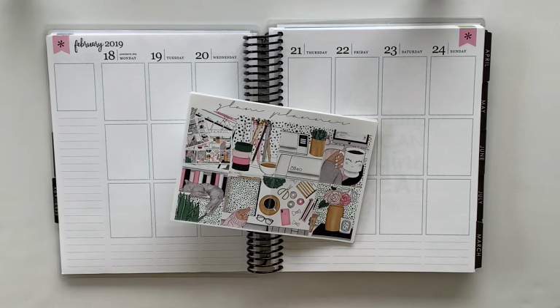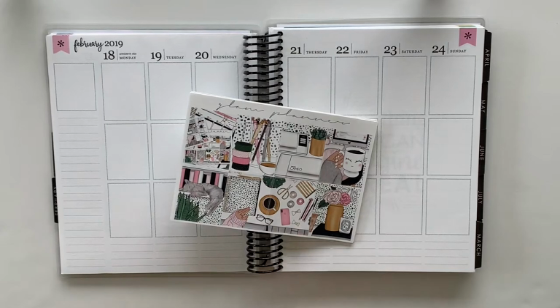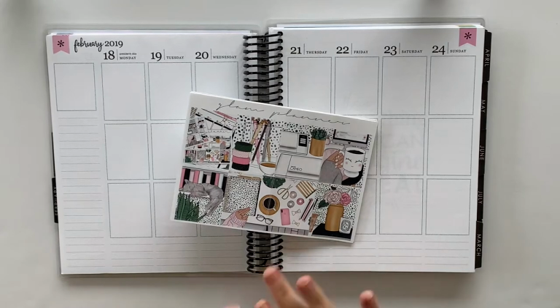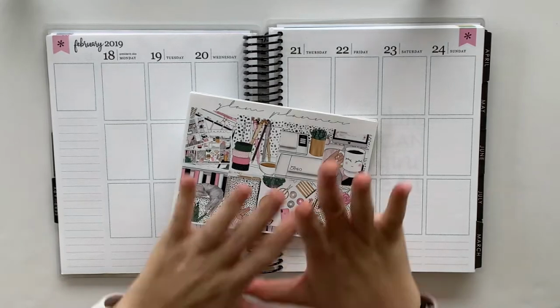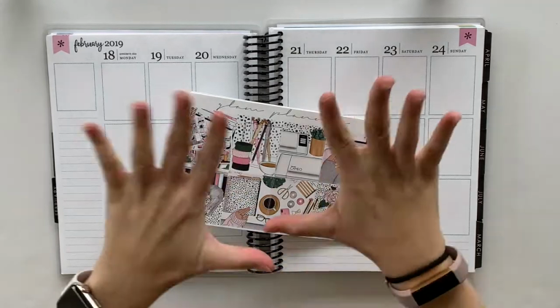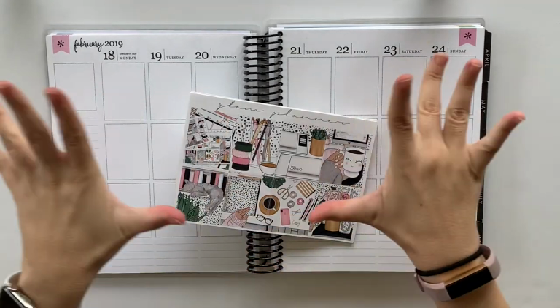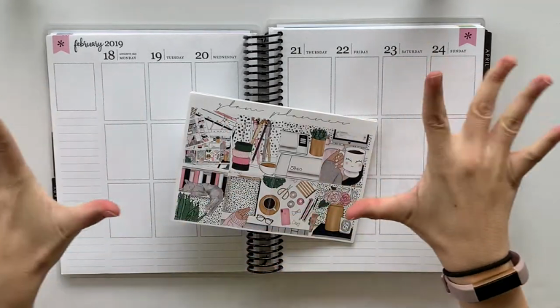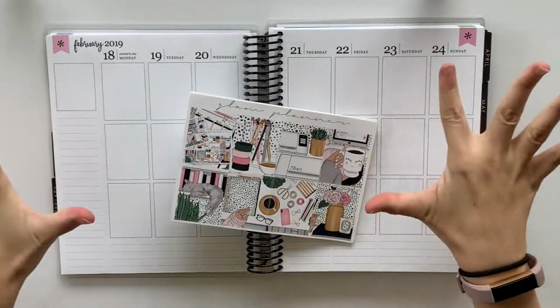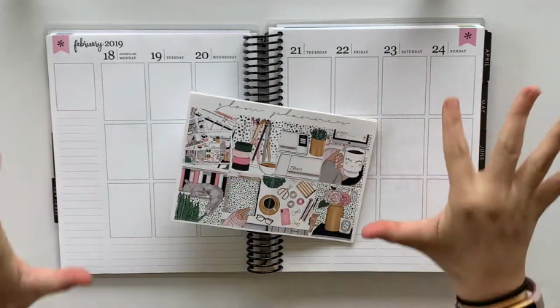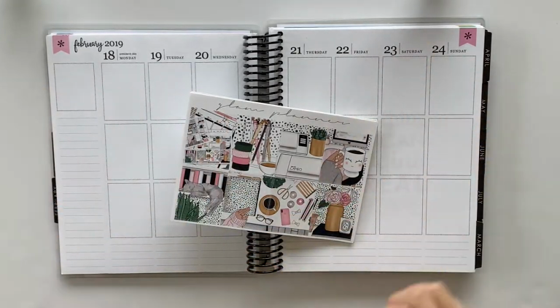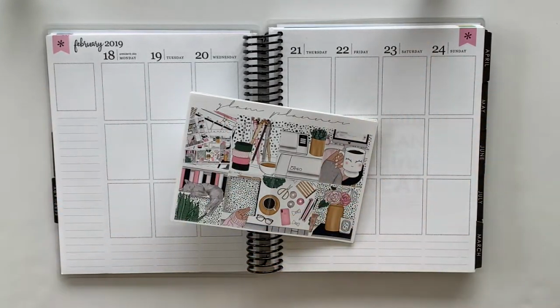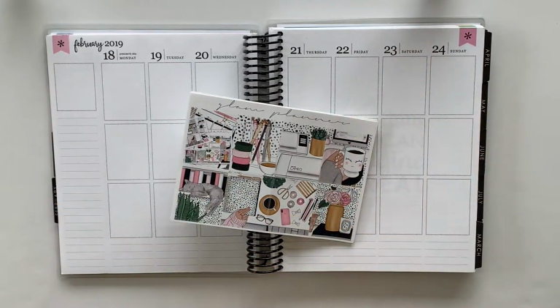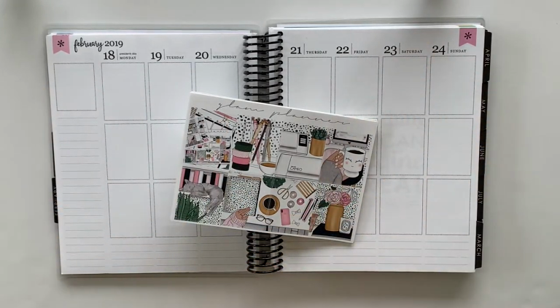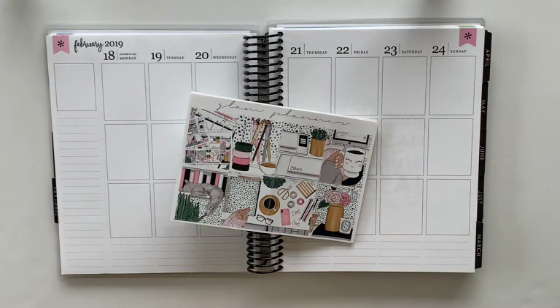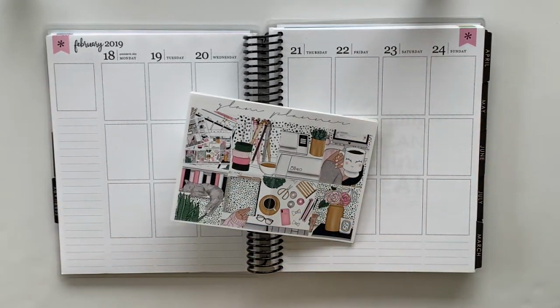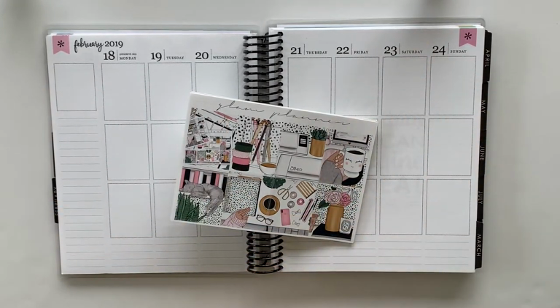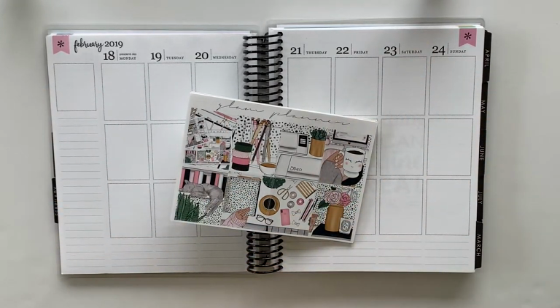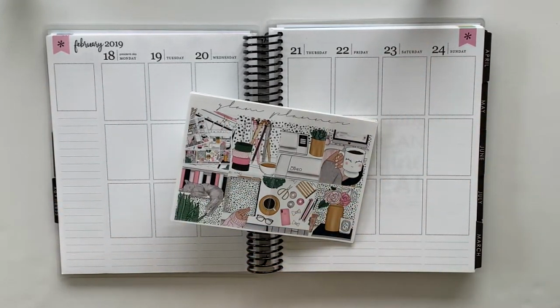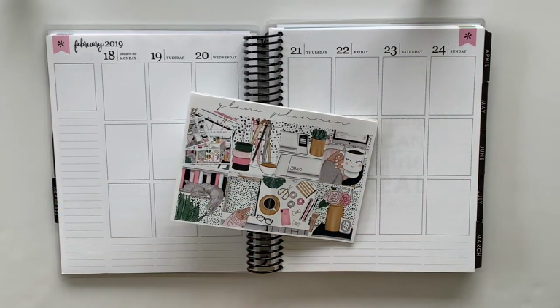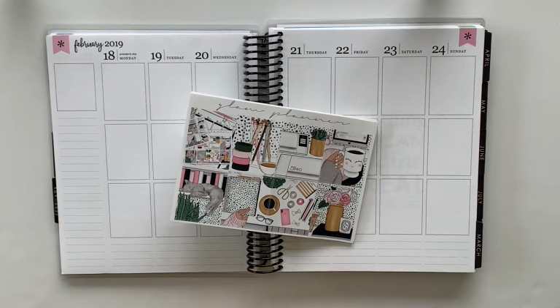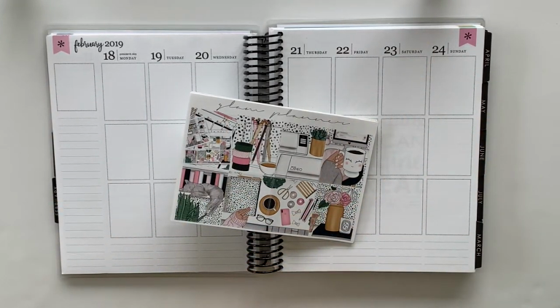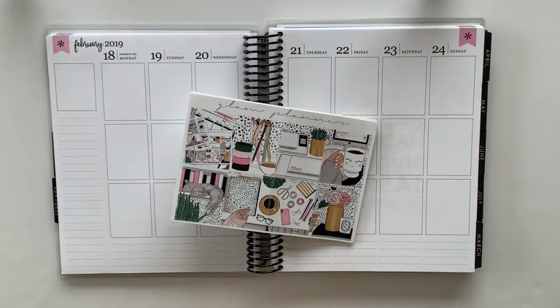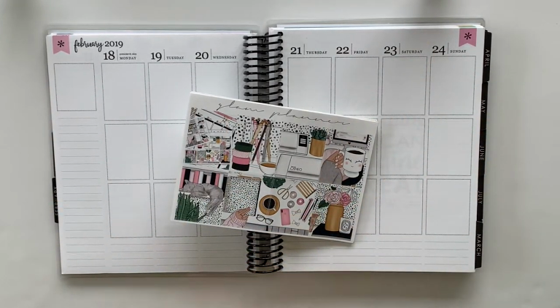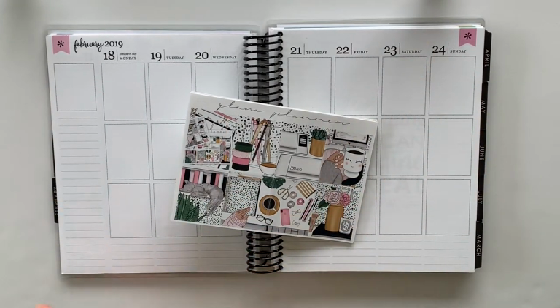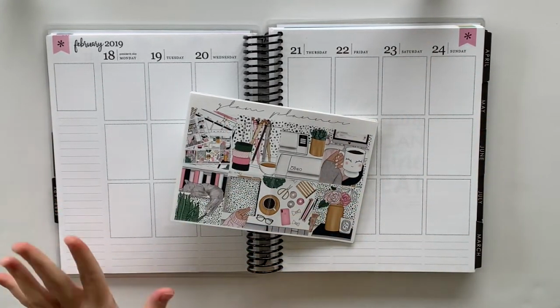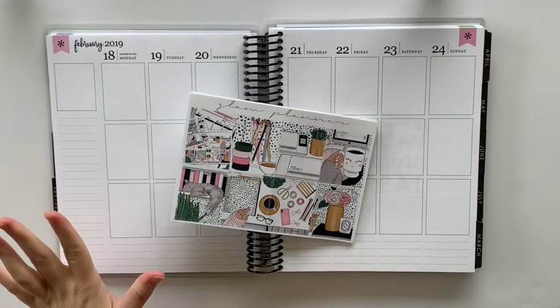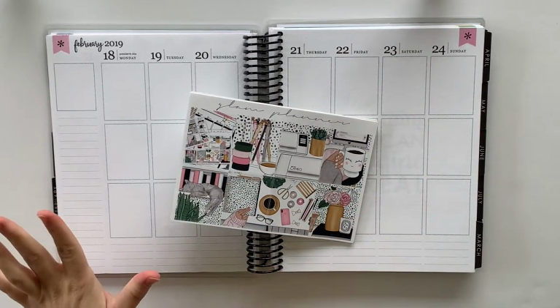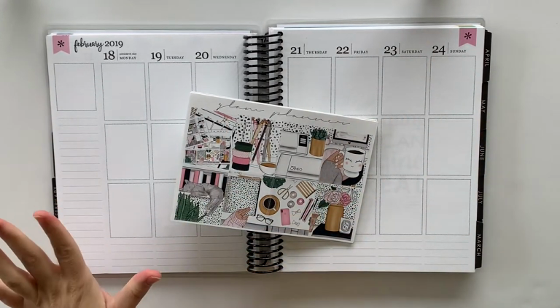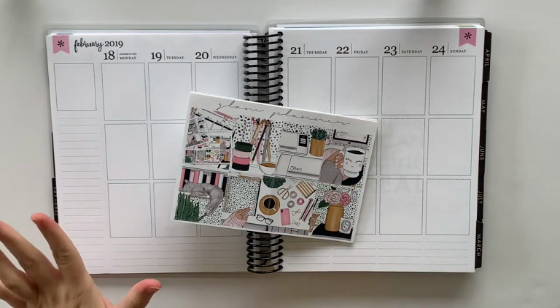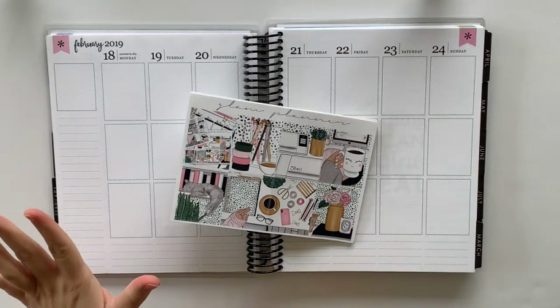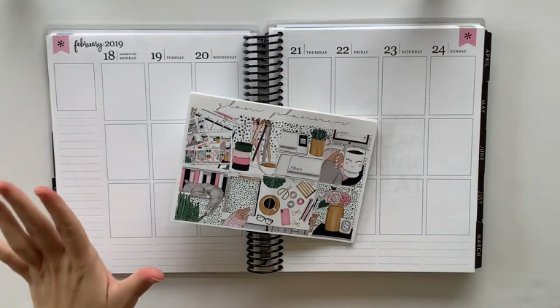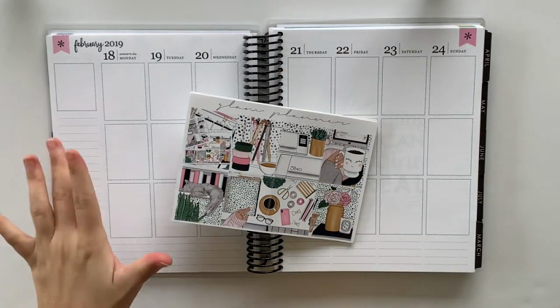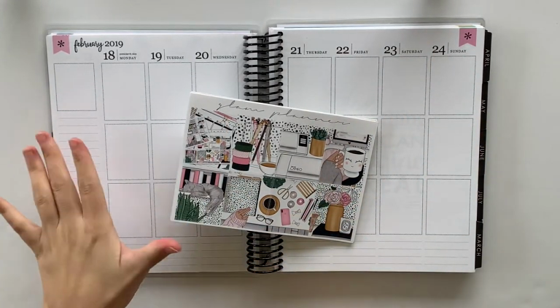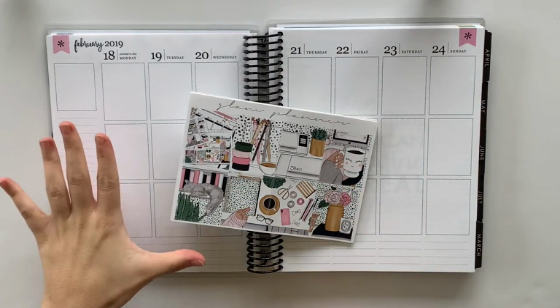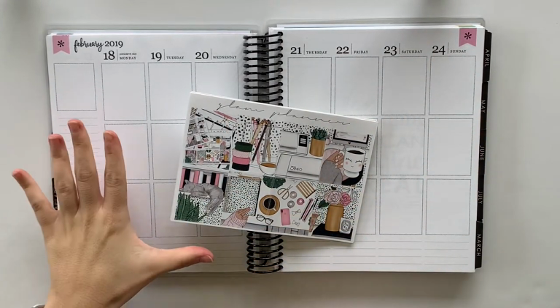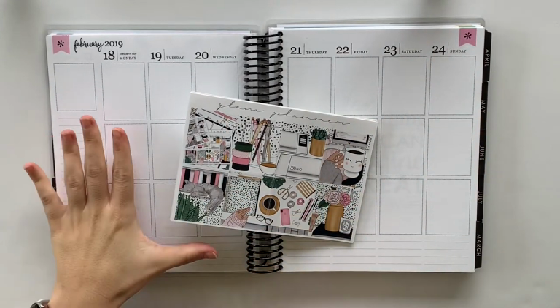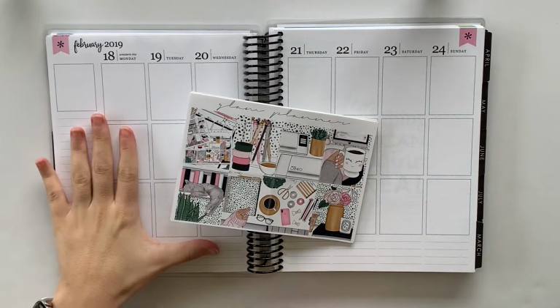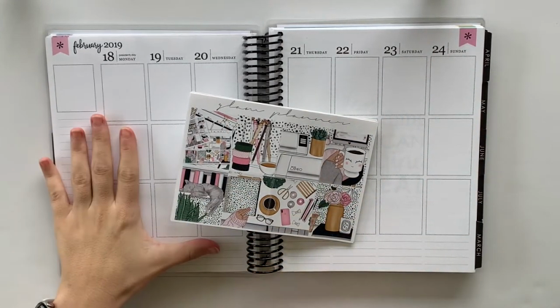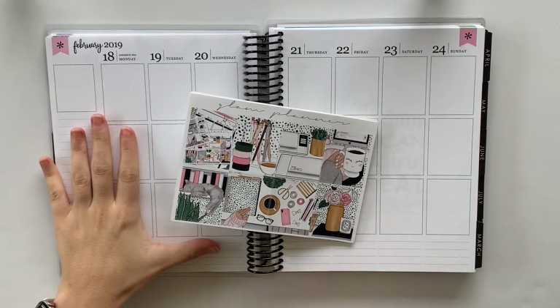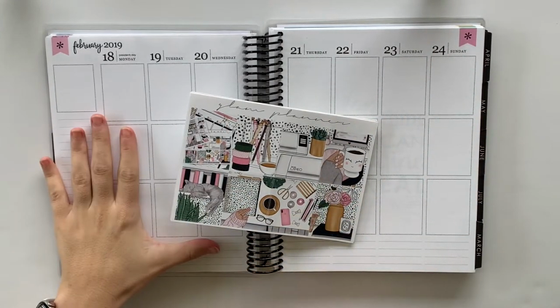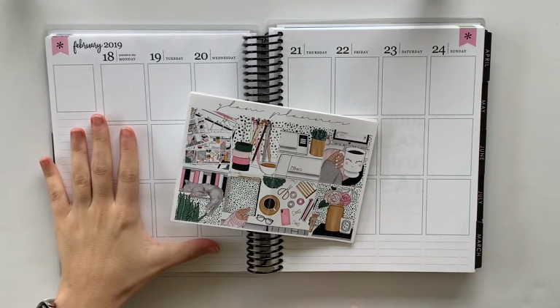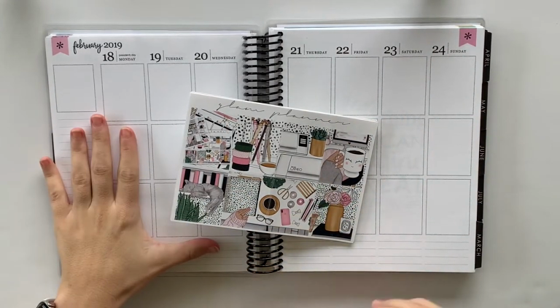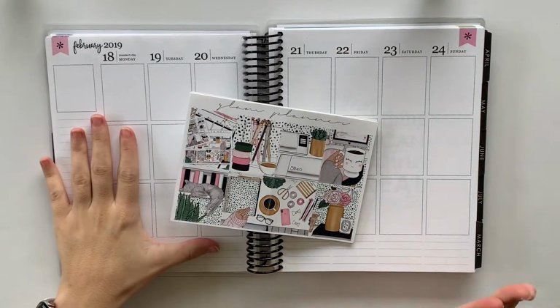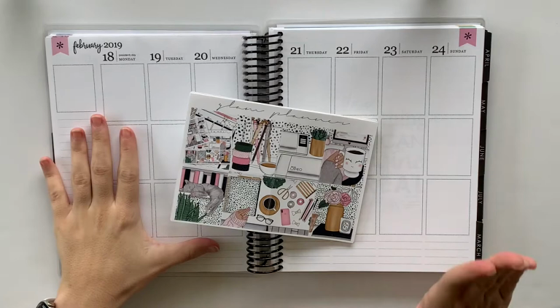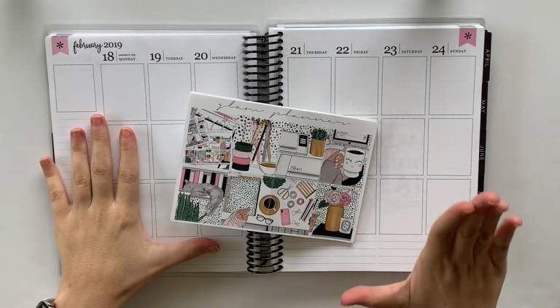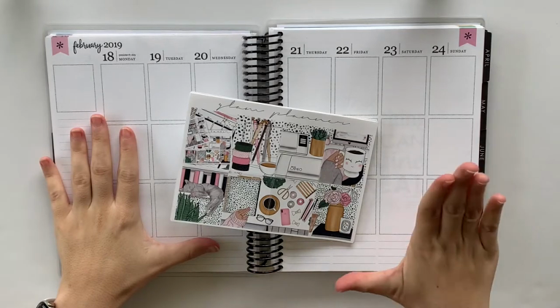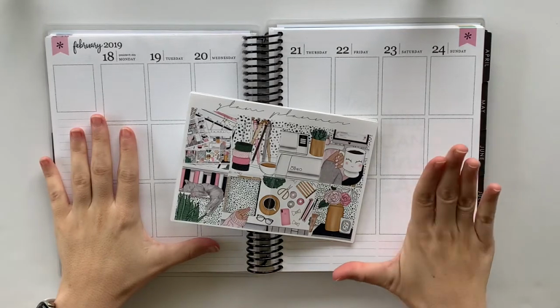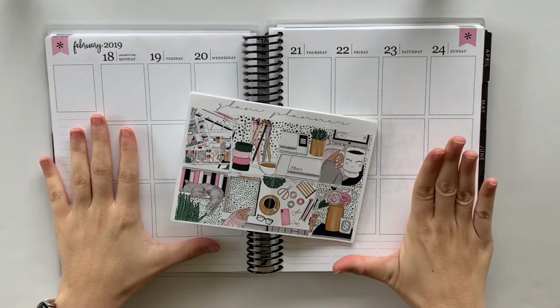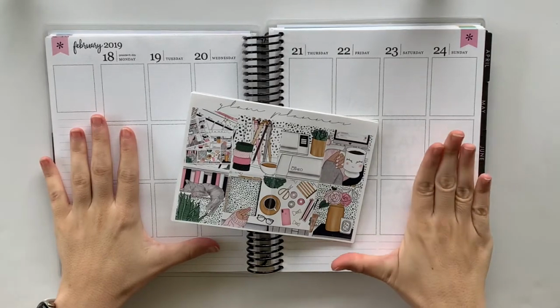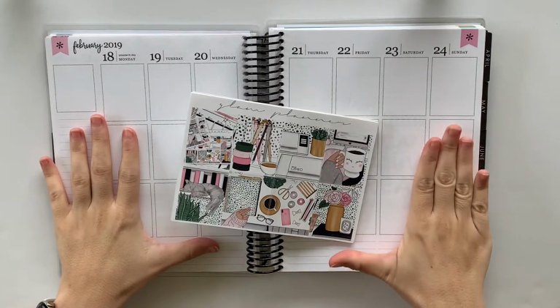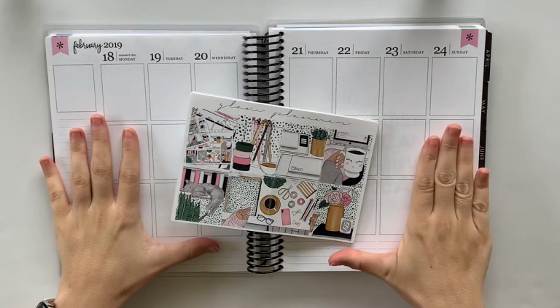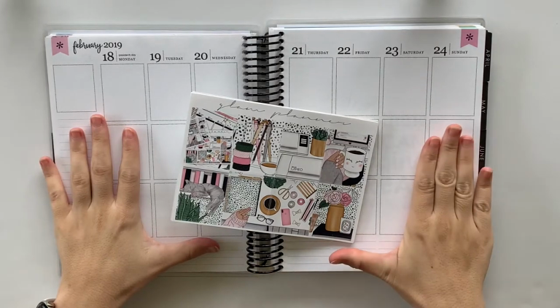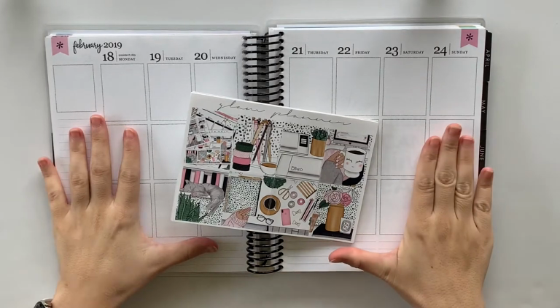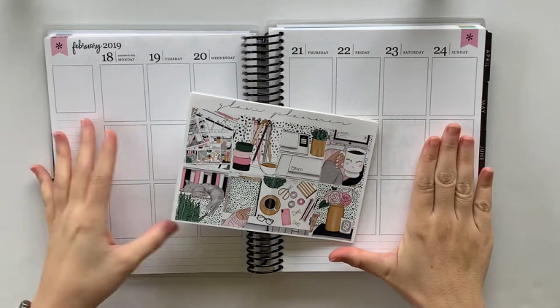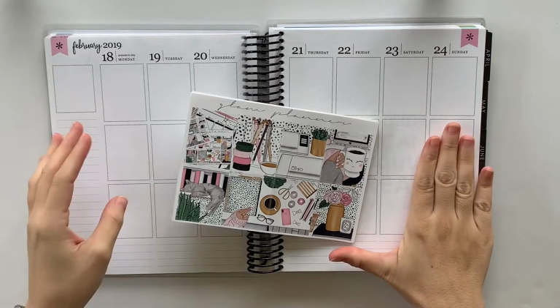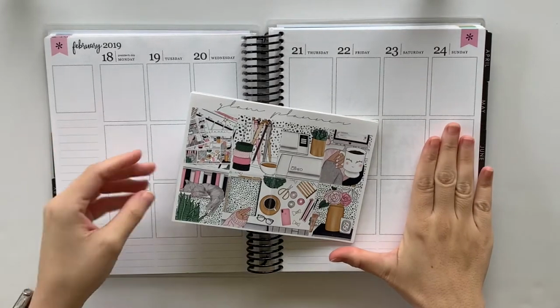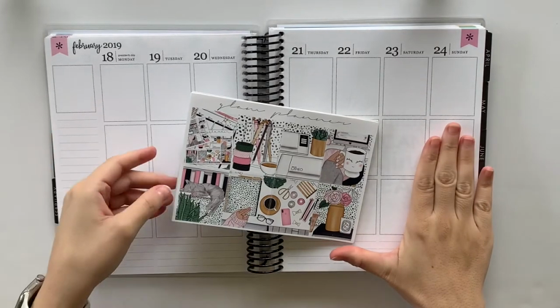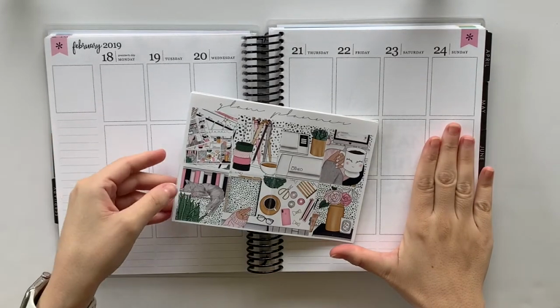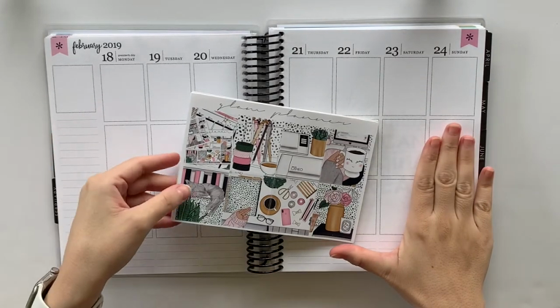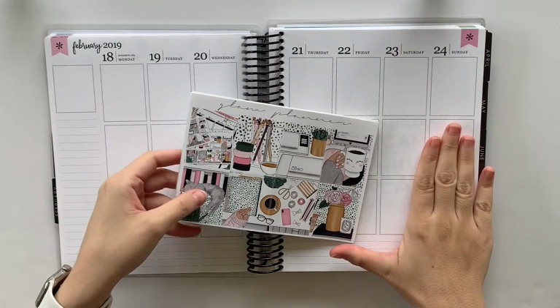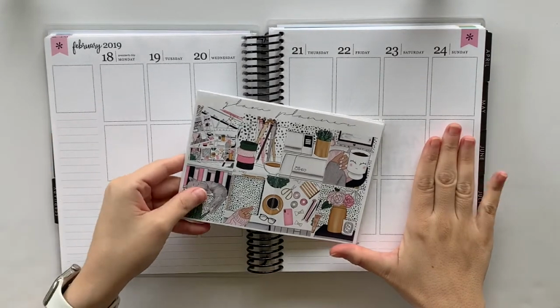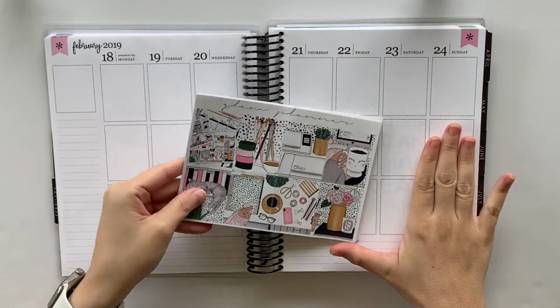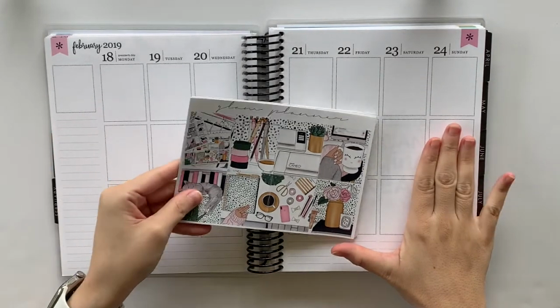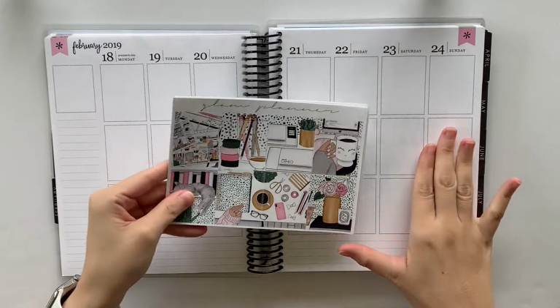Hey friends and welcome back to my channel. Today I am planning out the week of February 18th through the 24th.